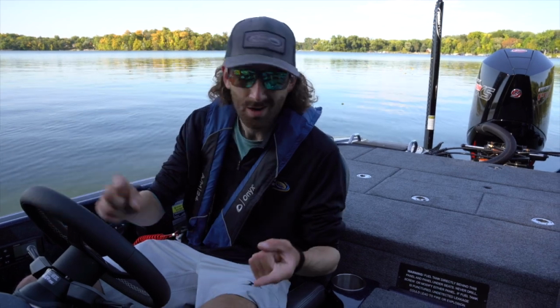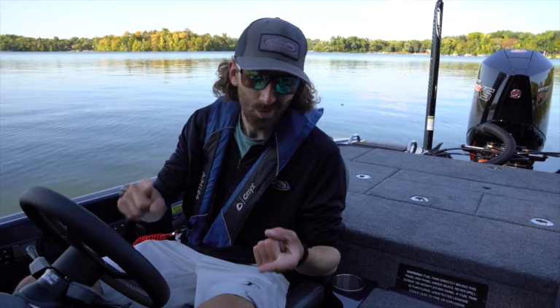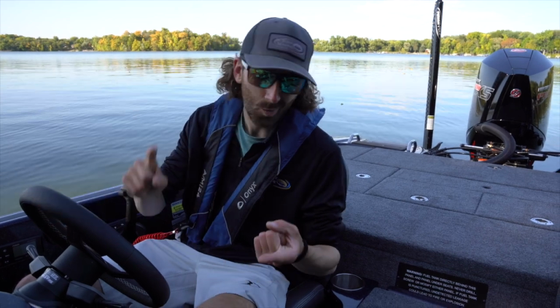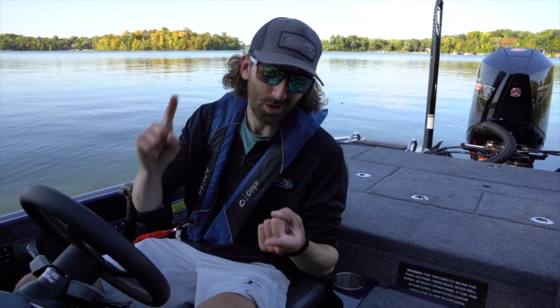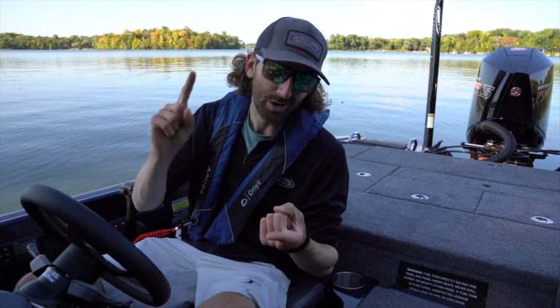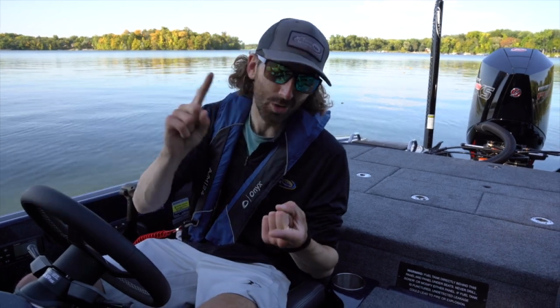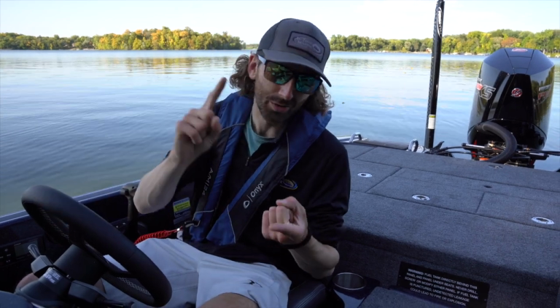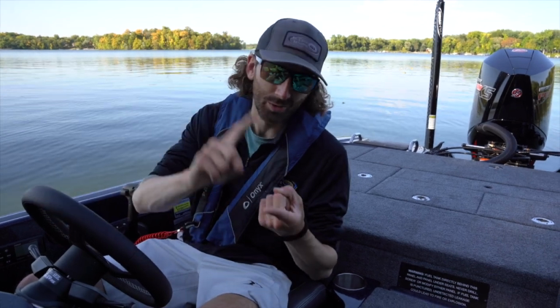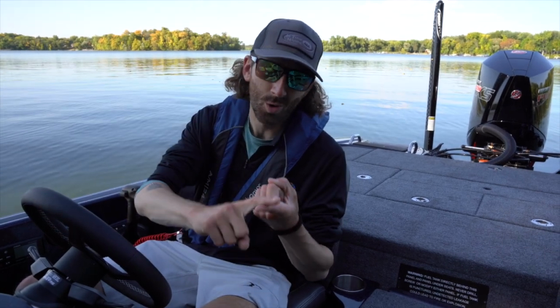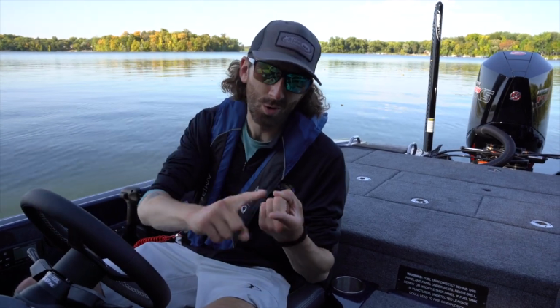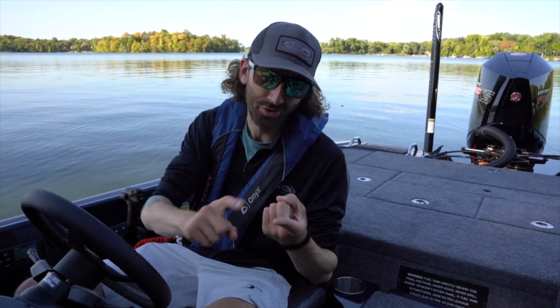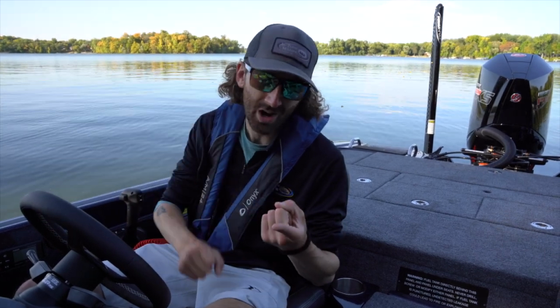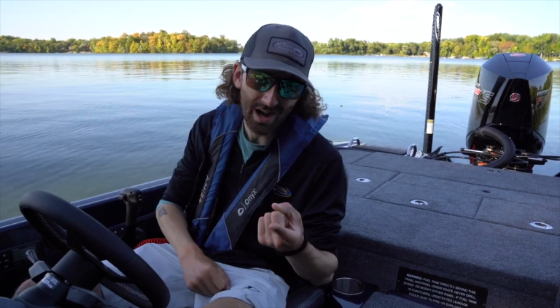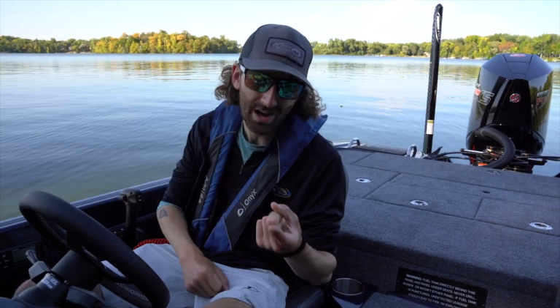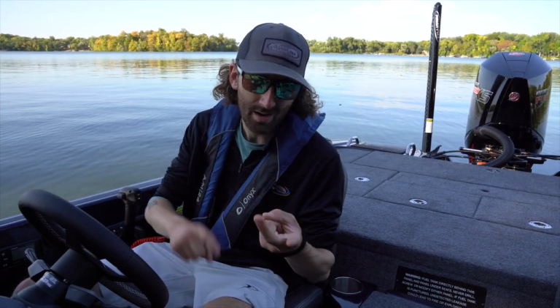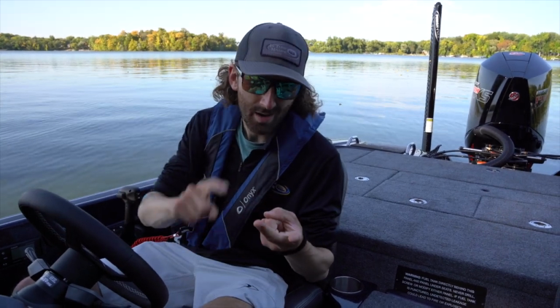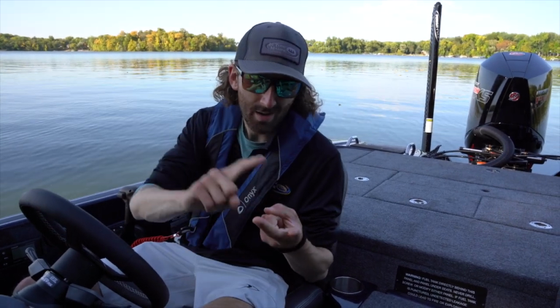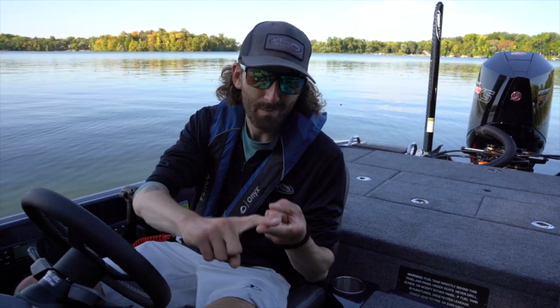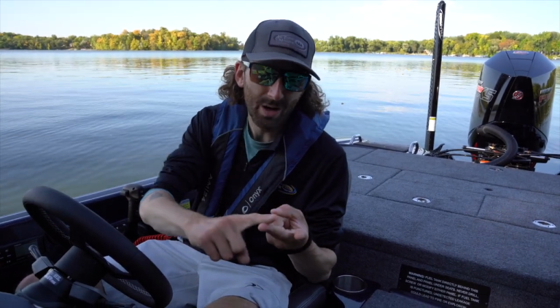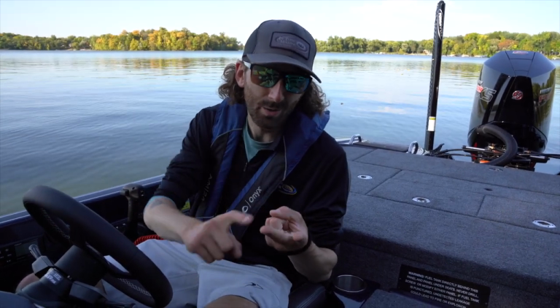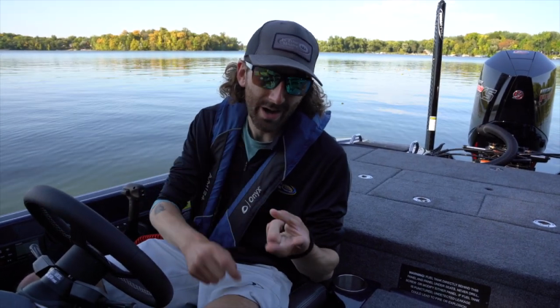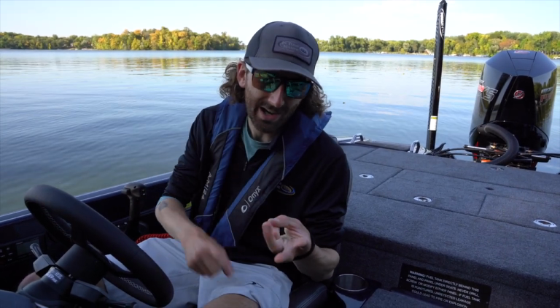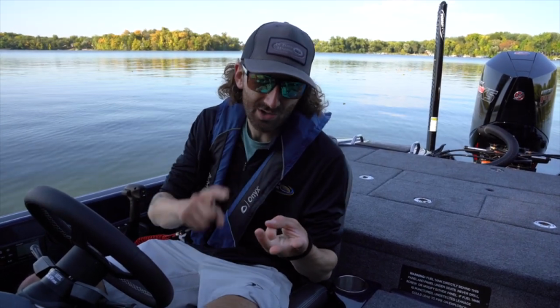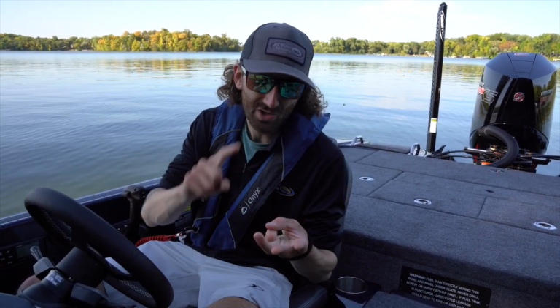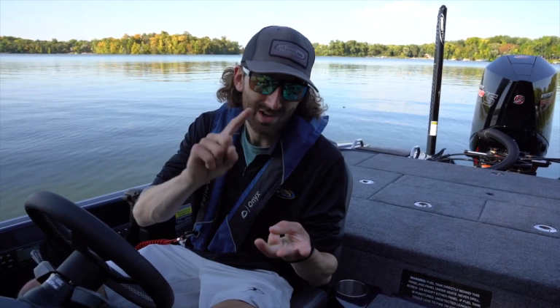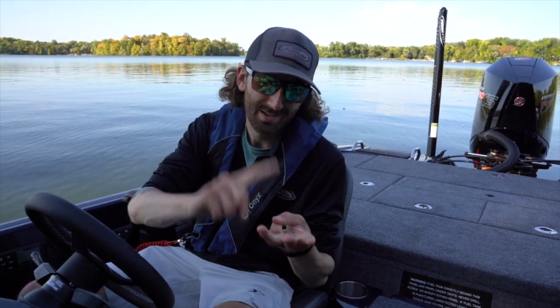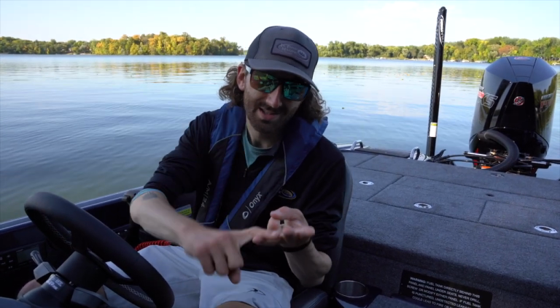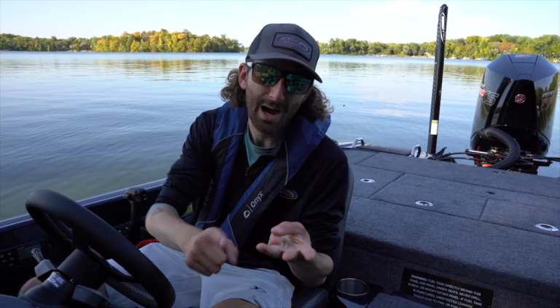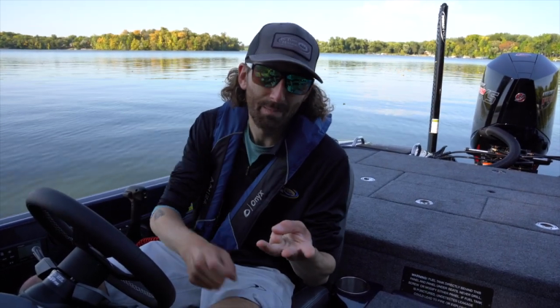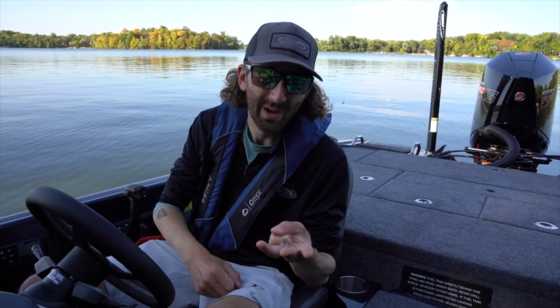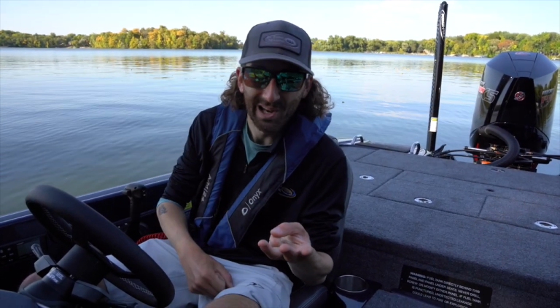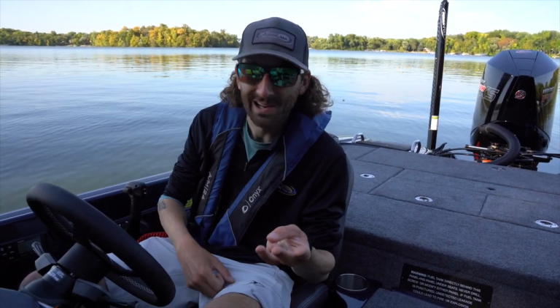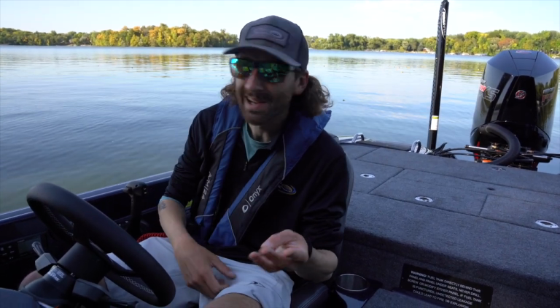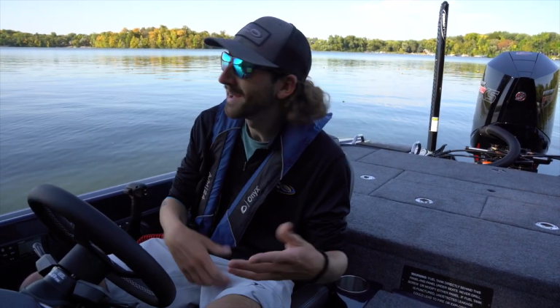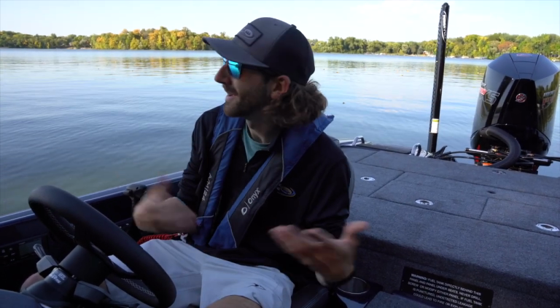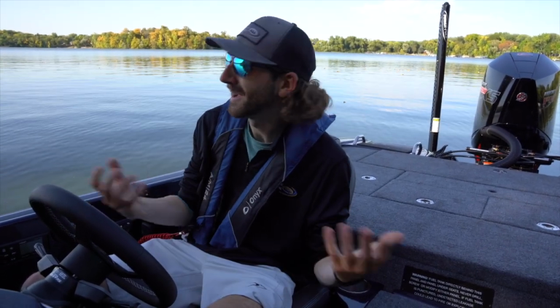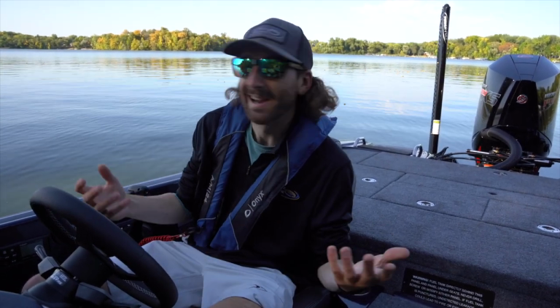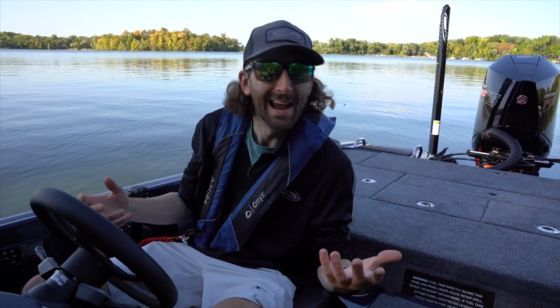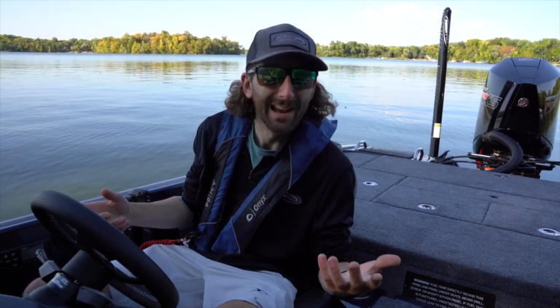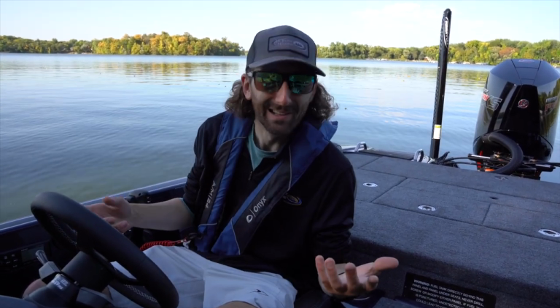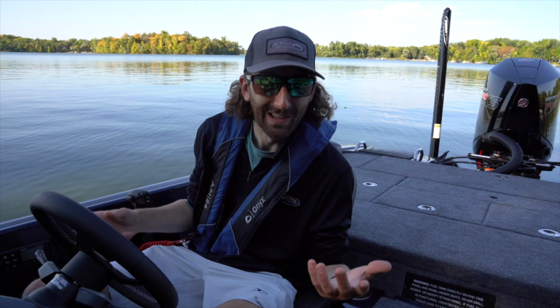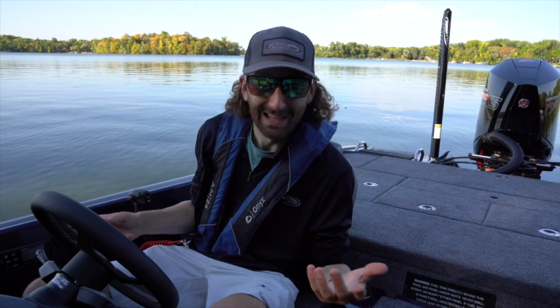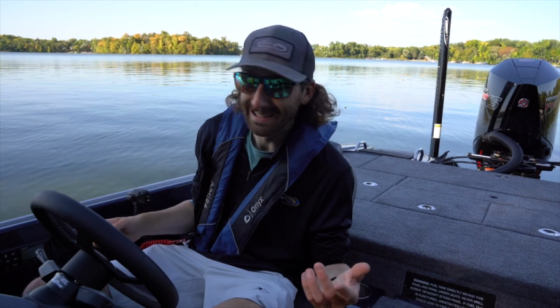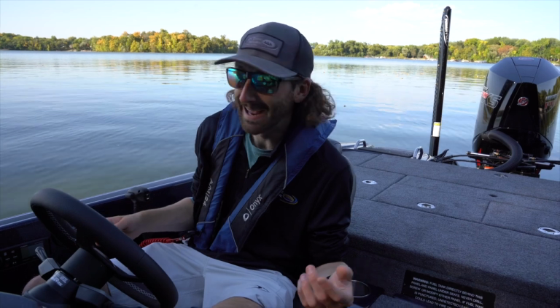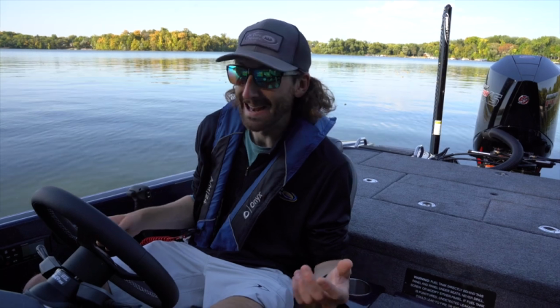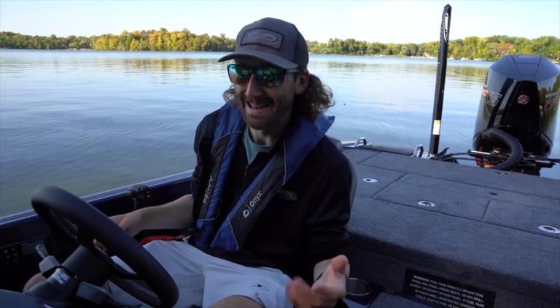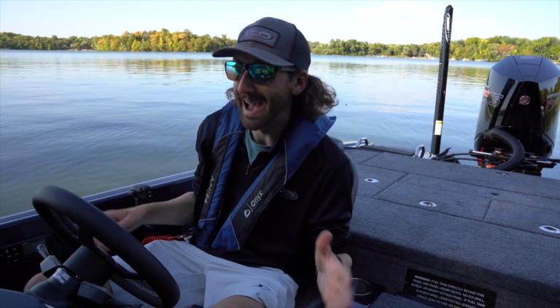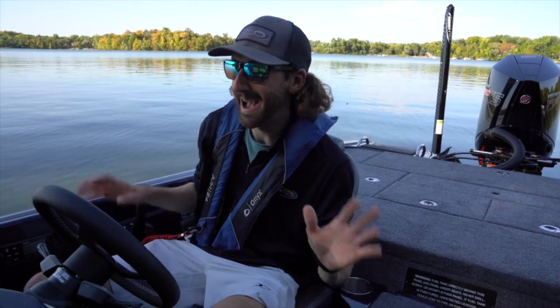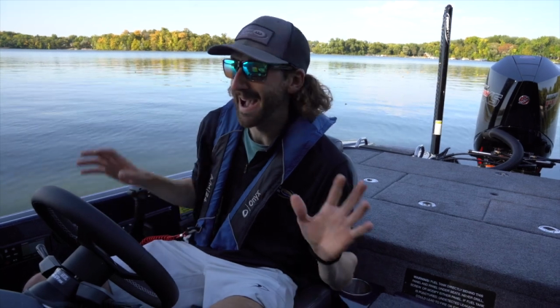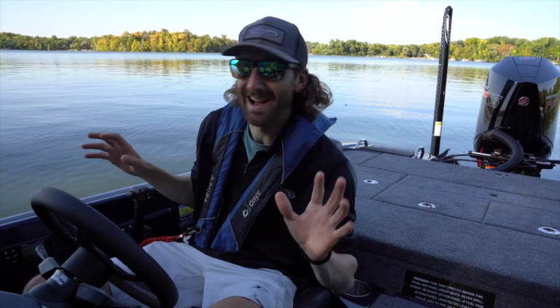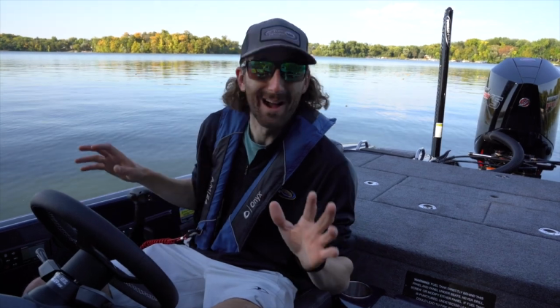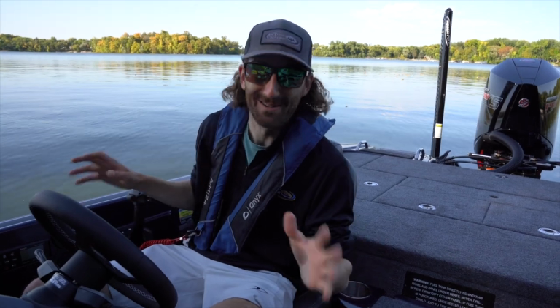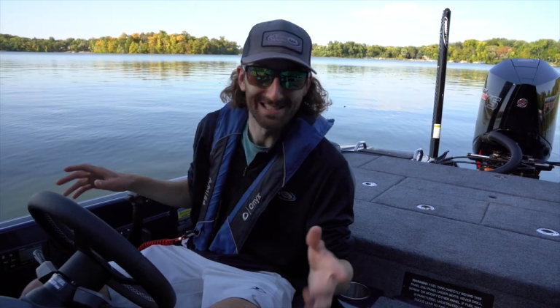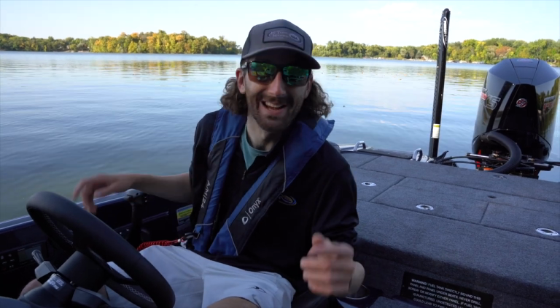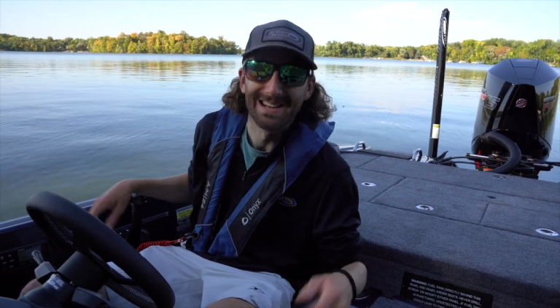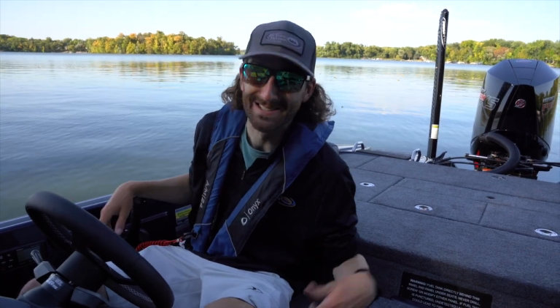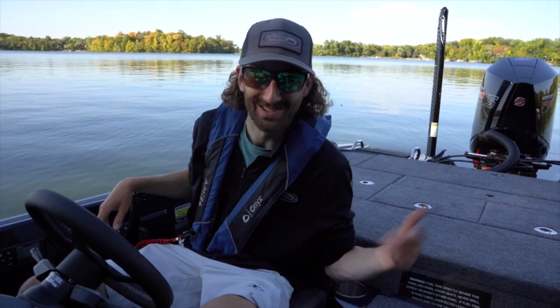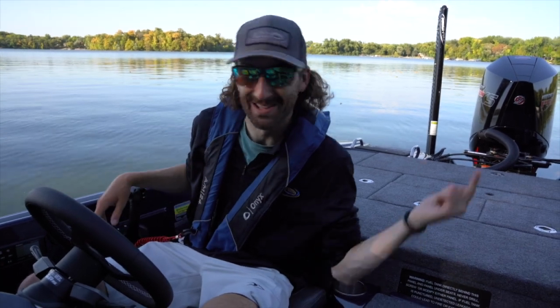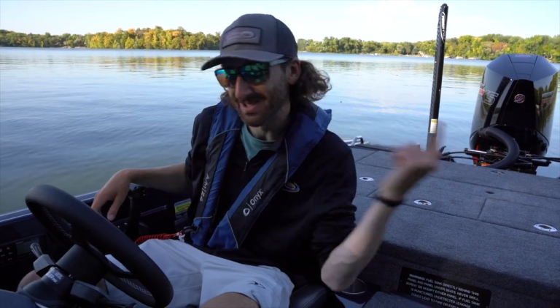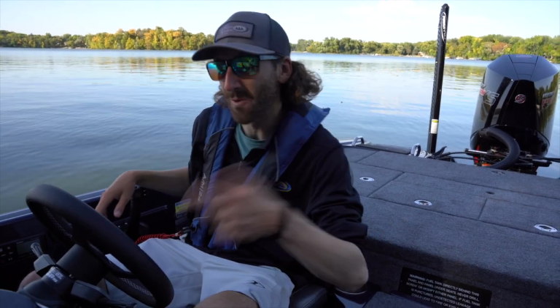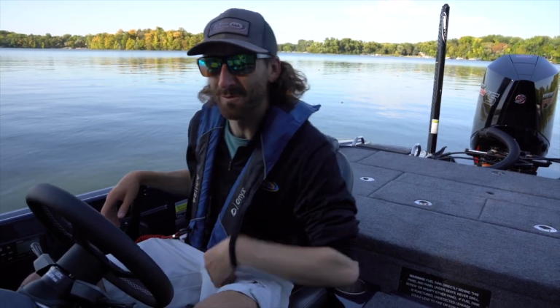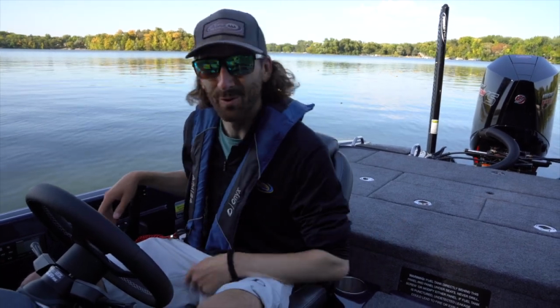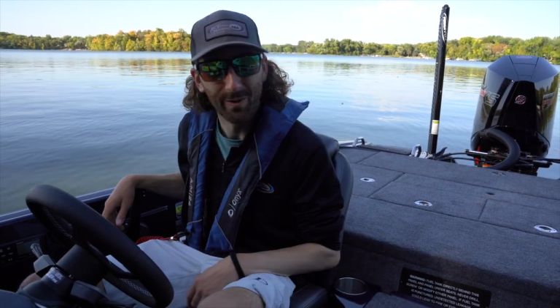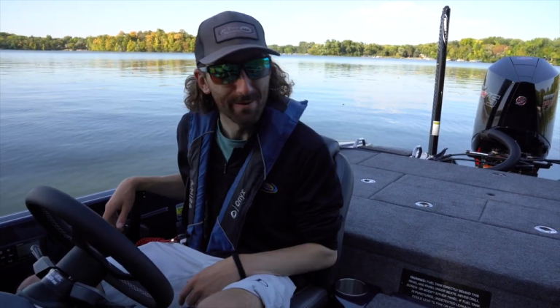We're going to go through hole shot, mid-range, top end, and handling. I'm excited — let's go for a rip.